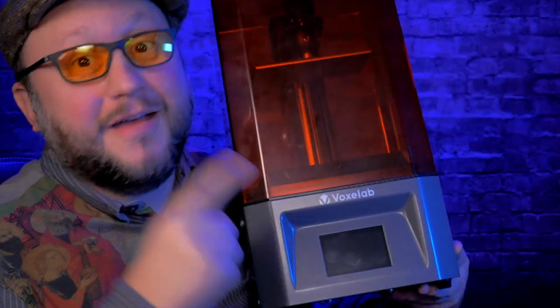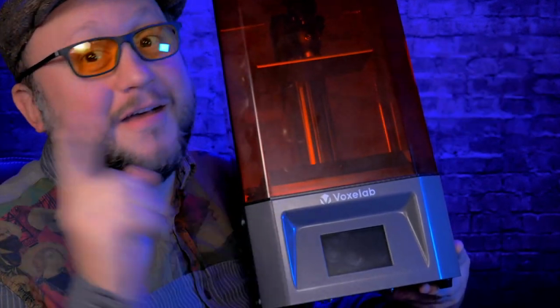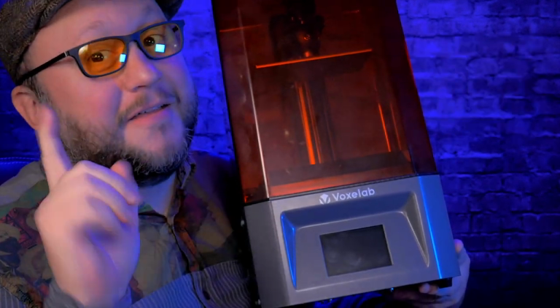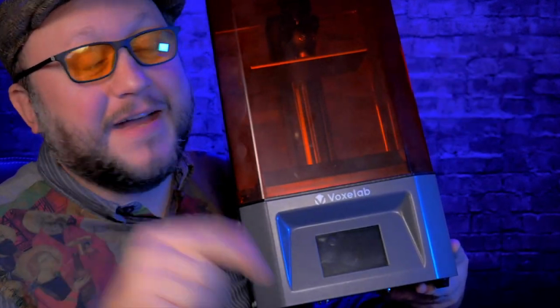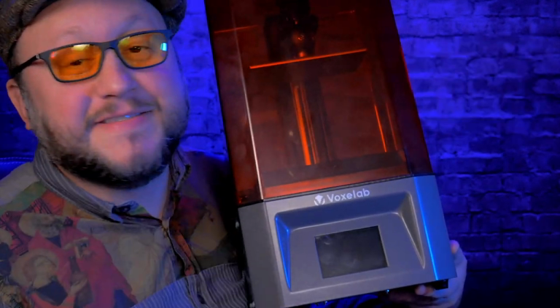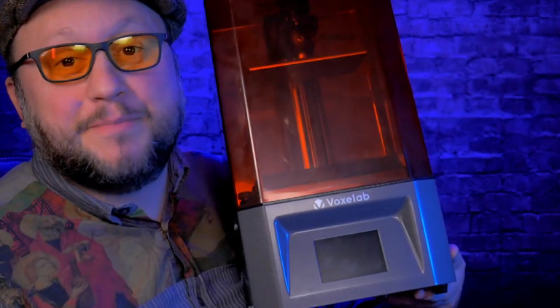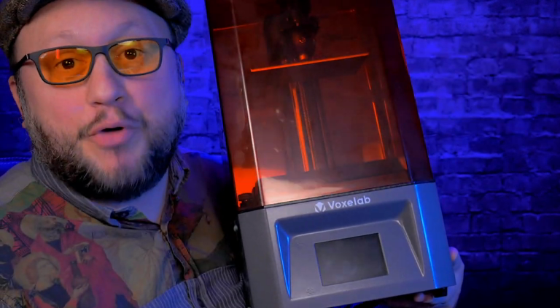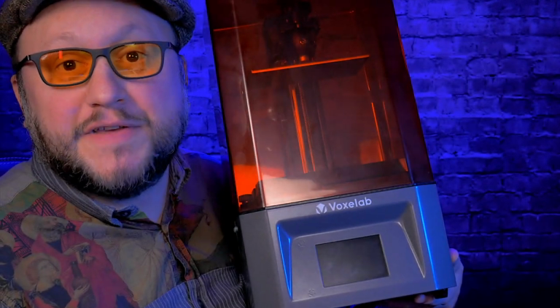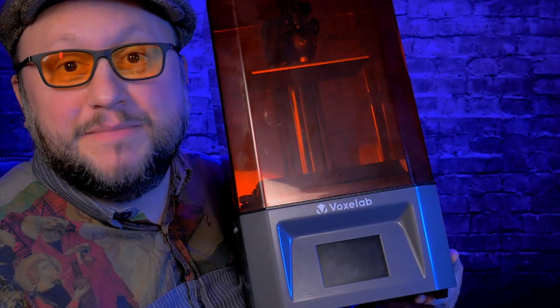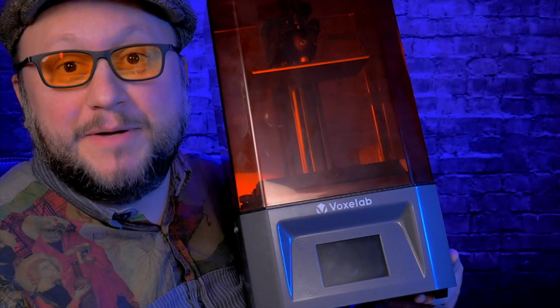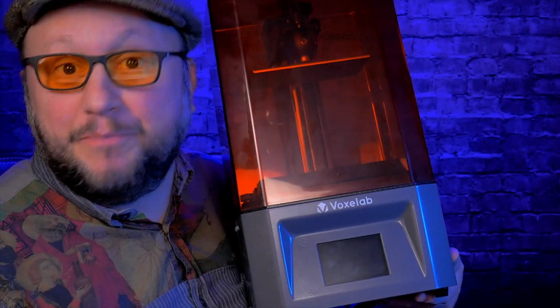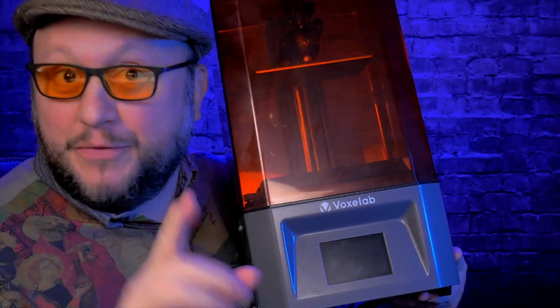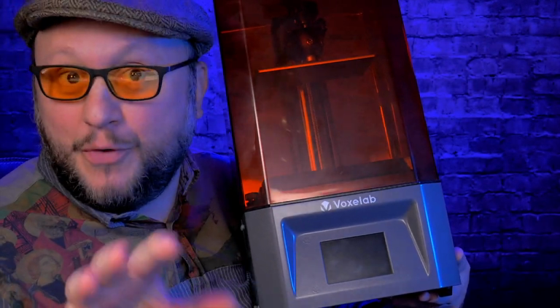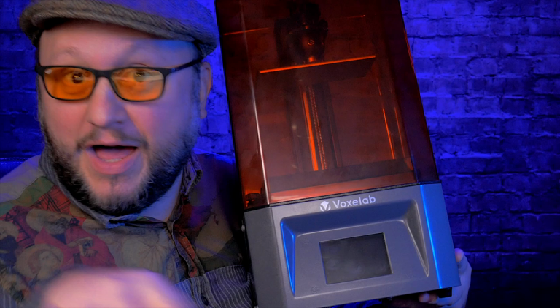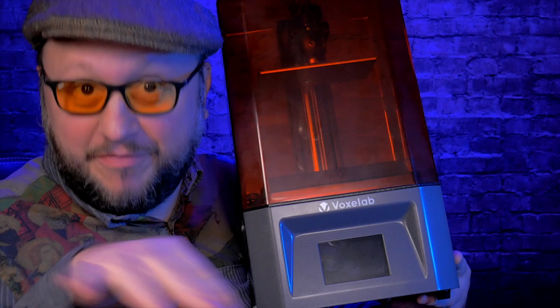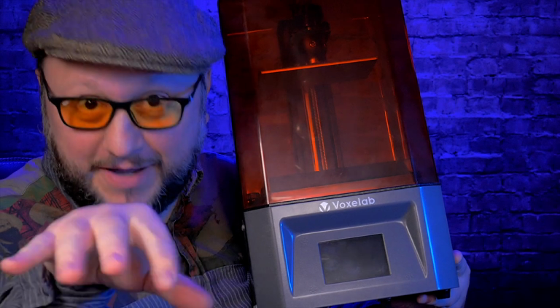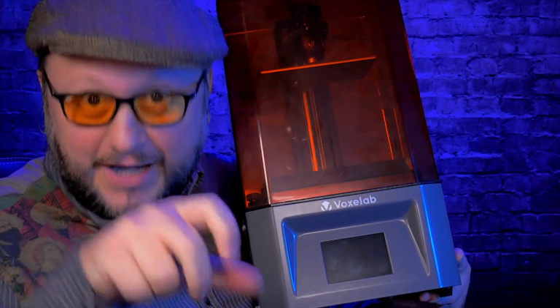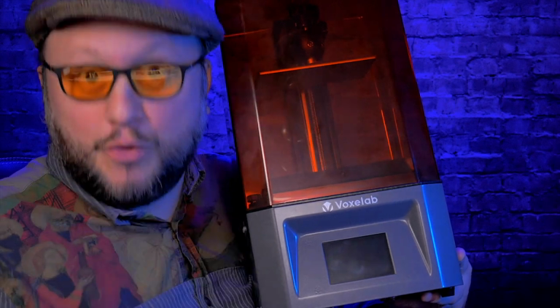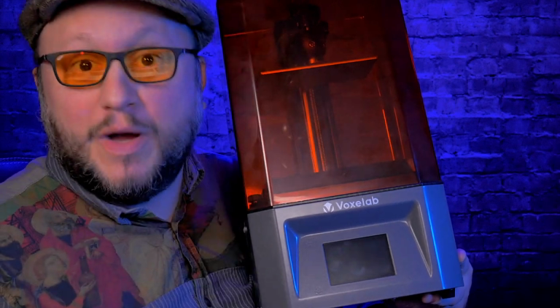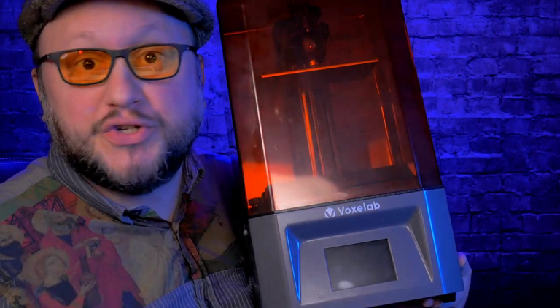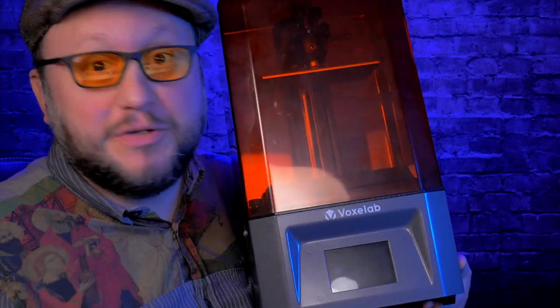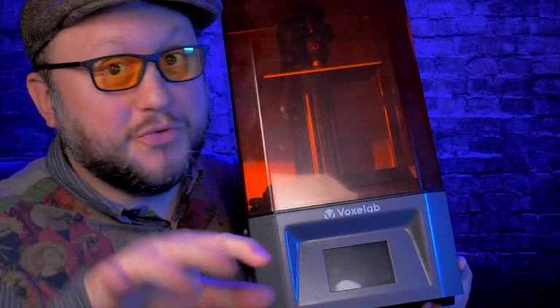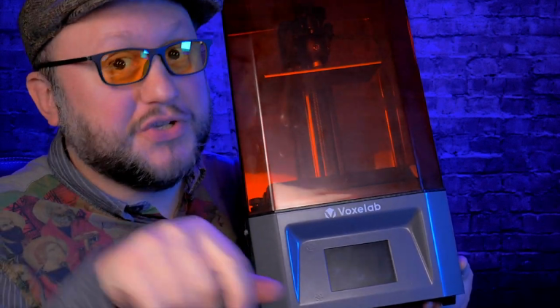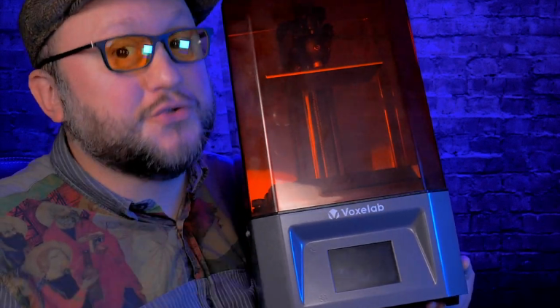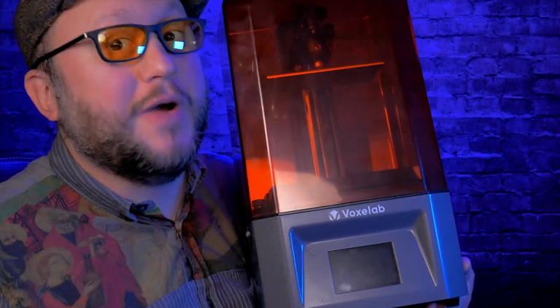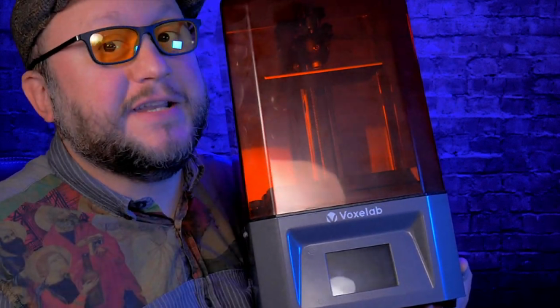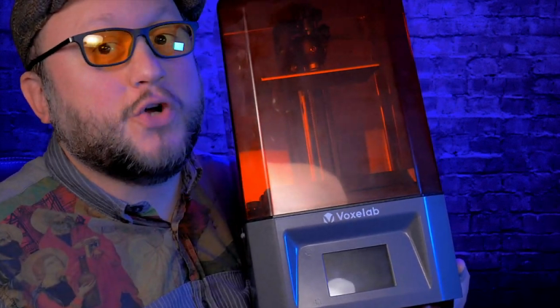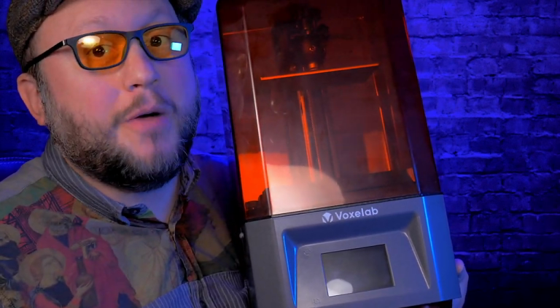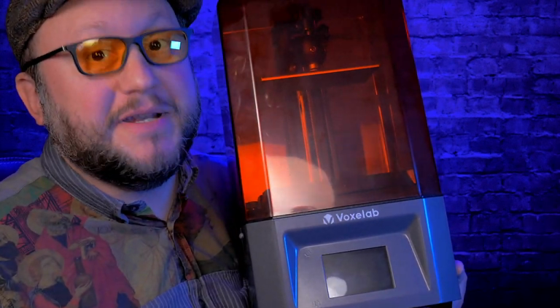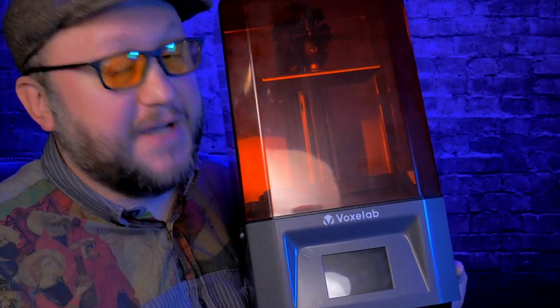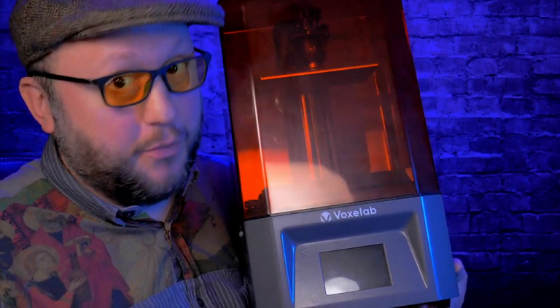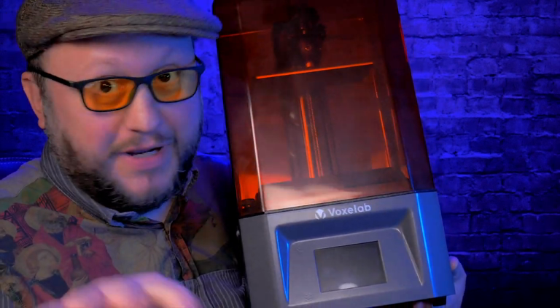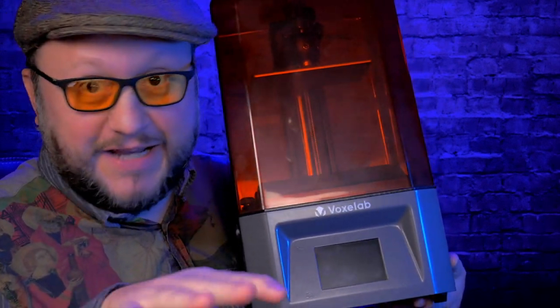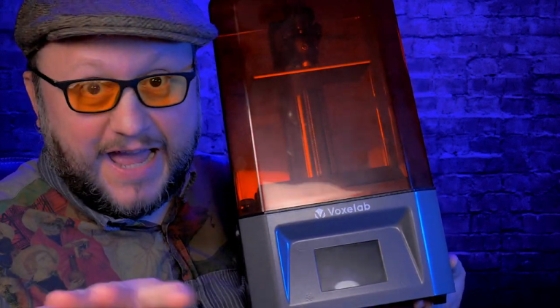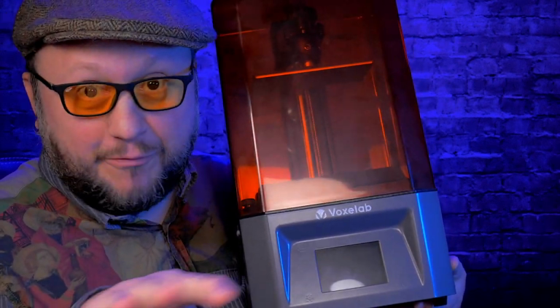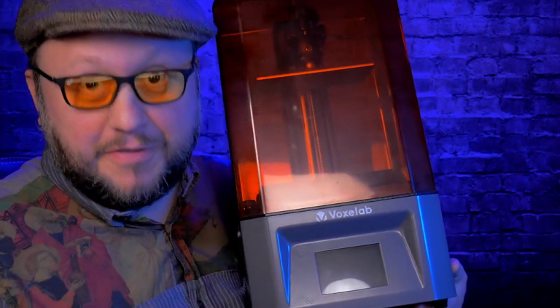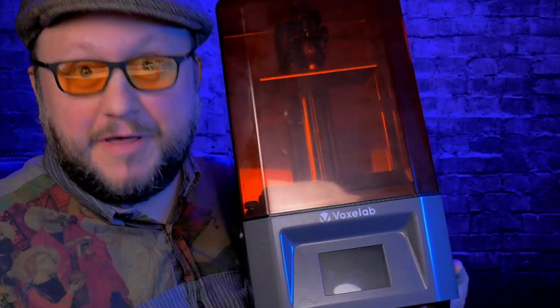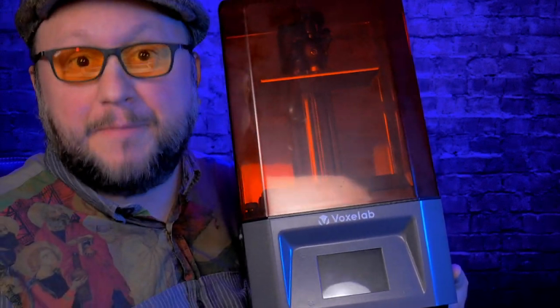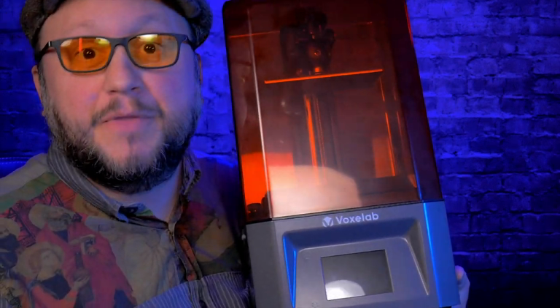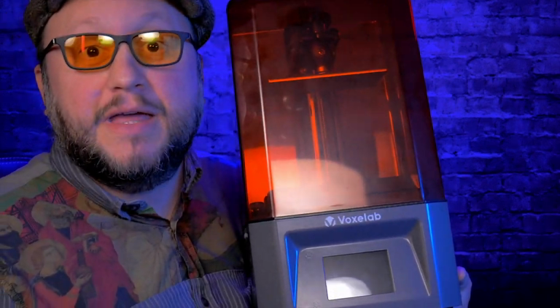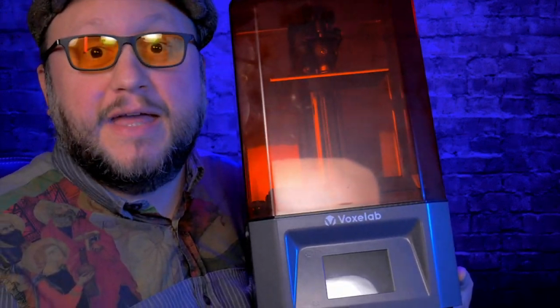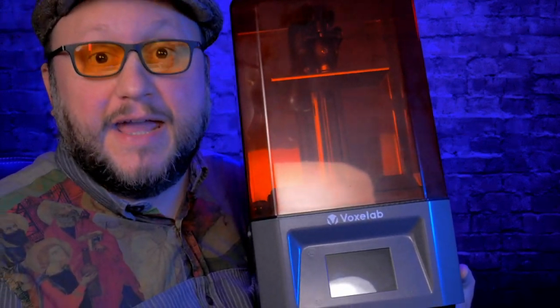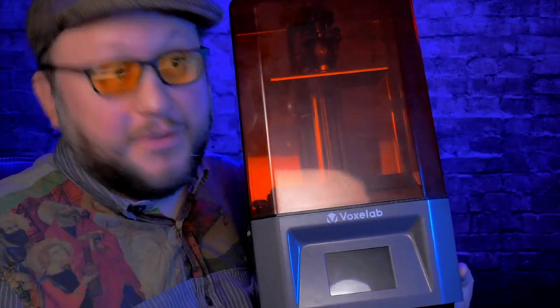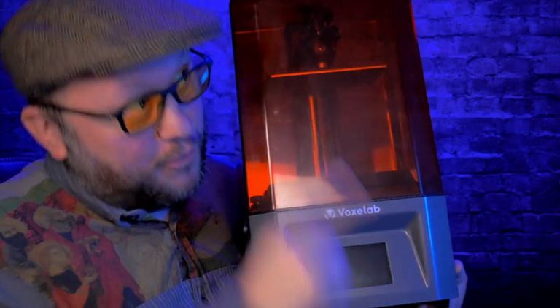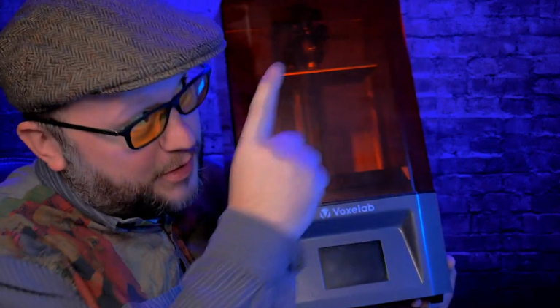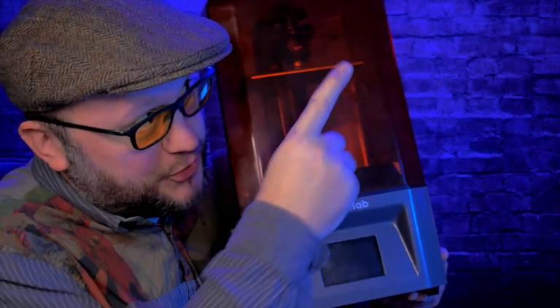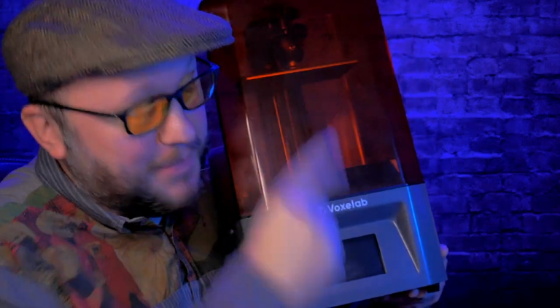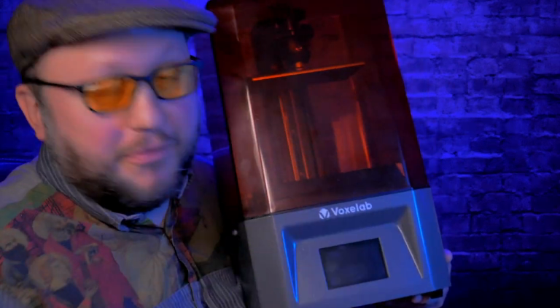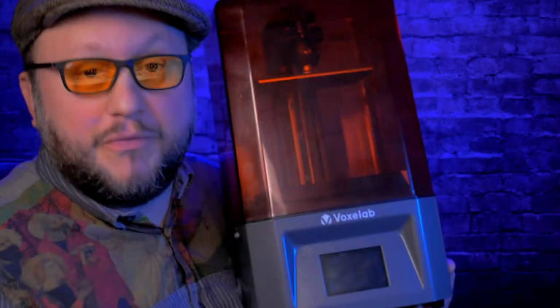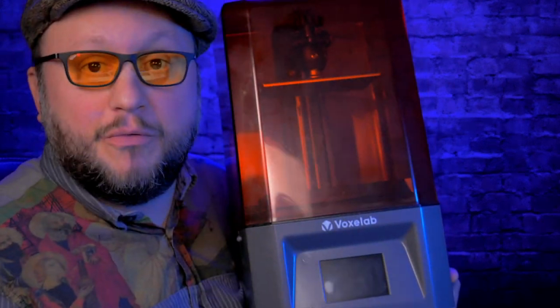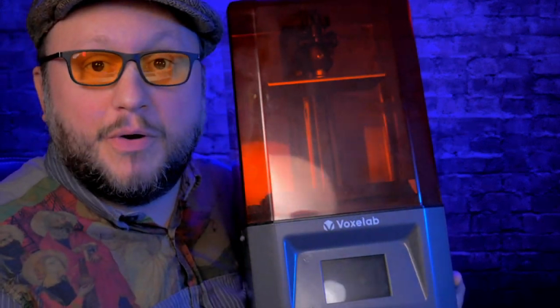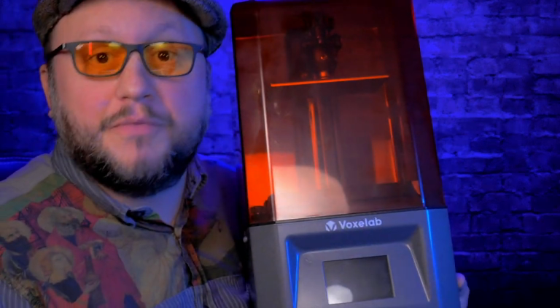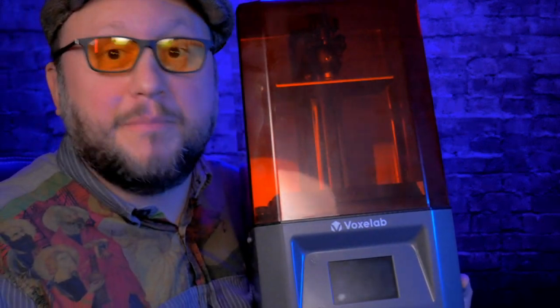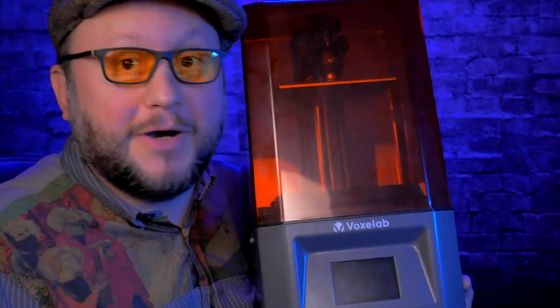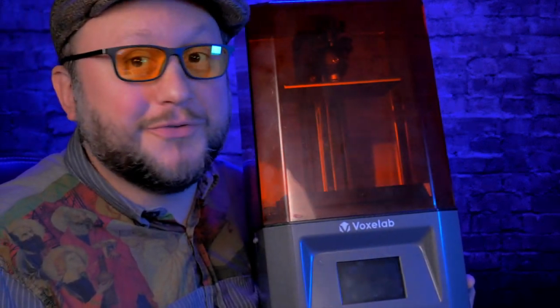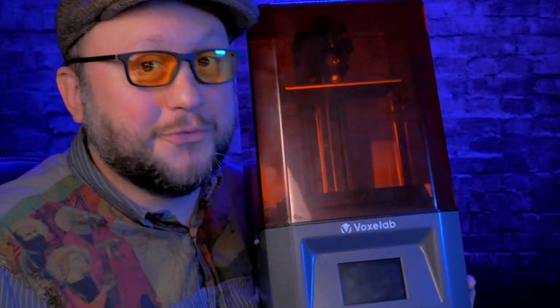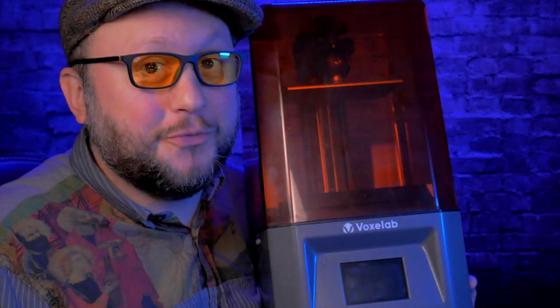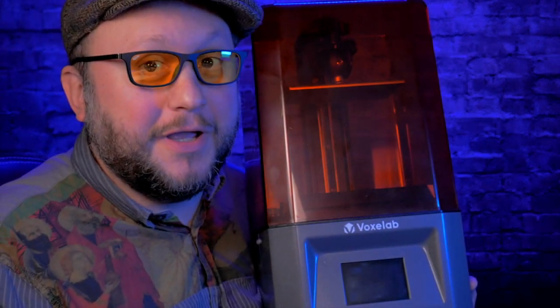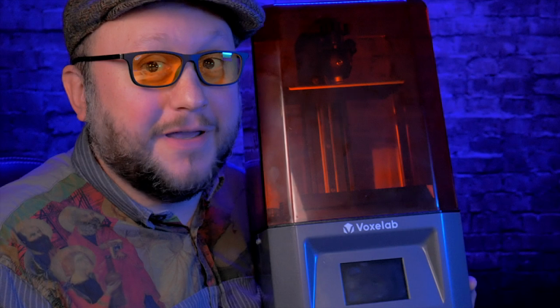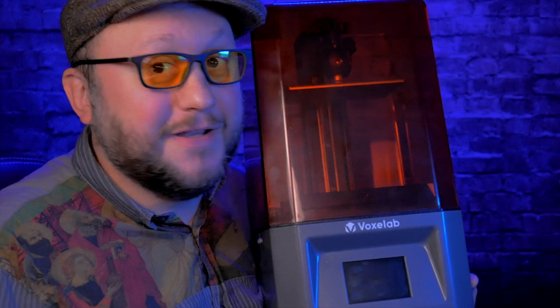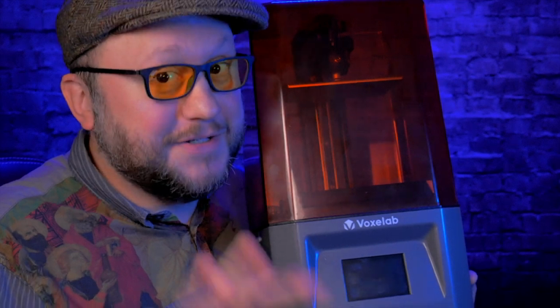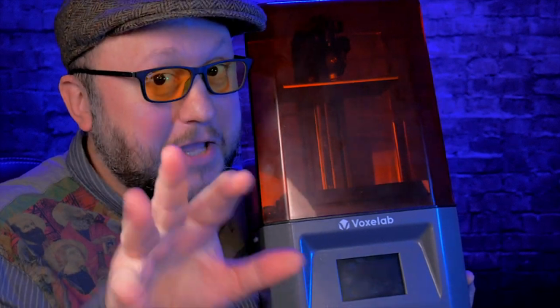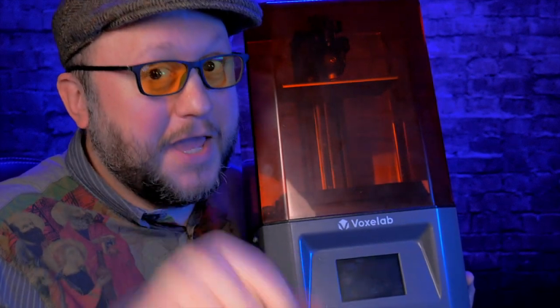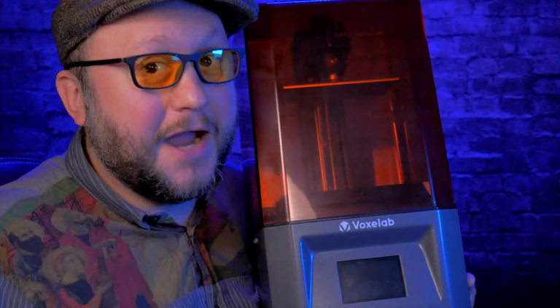That's the Proxima. If you have any question, just write a comment — I read everything. And watch my review of the Mars 3. Take care and have fun 3D printing.